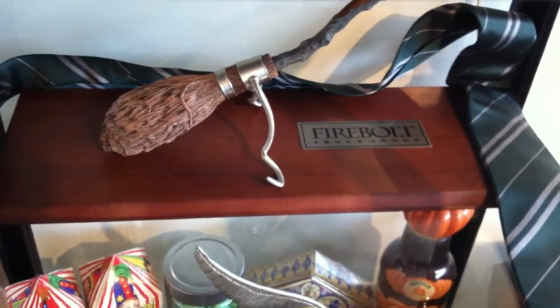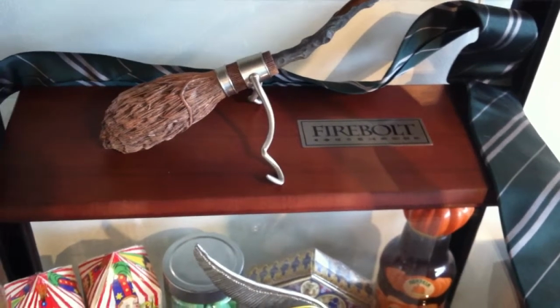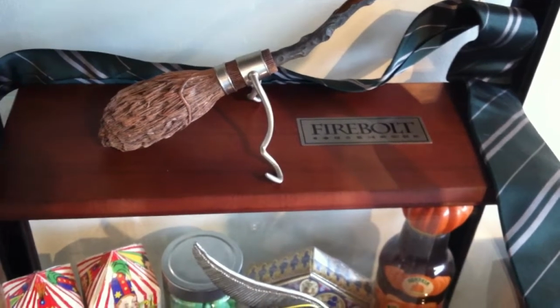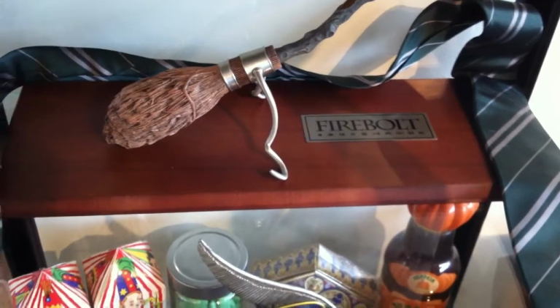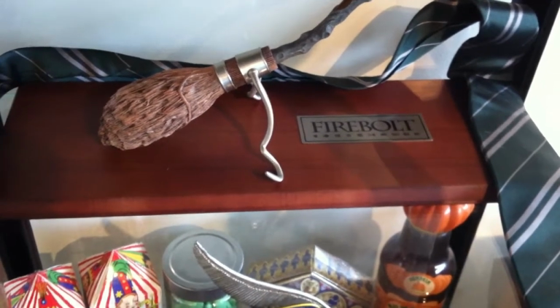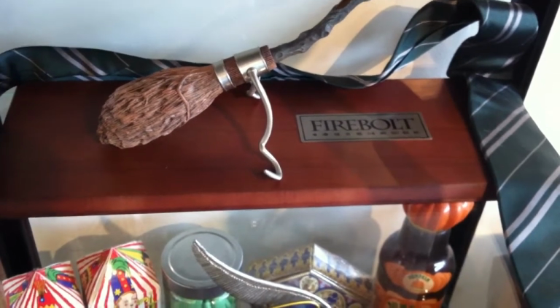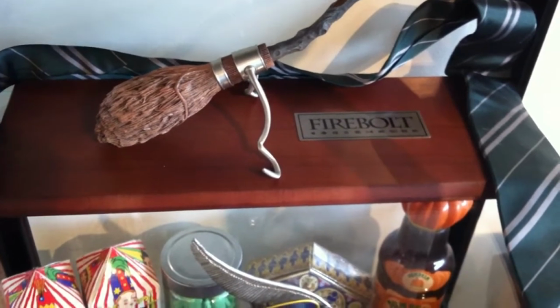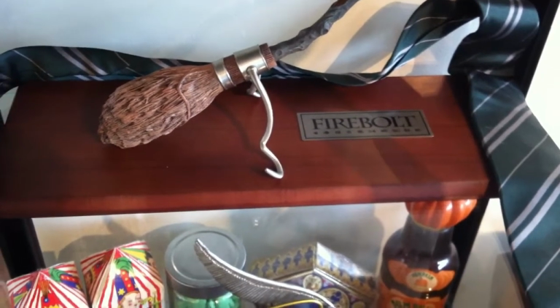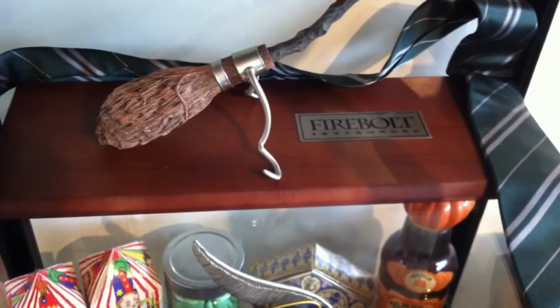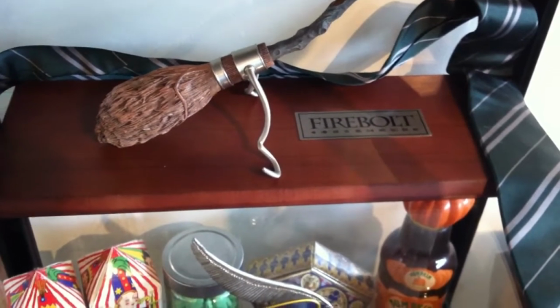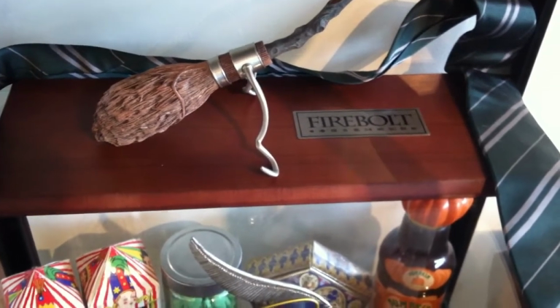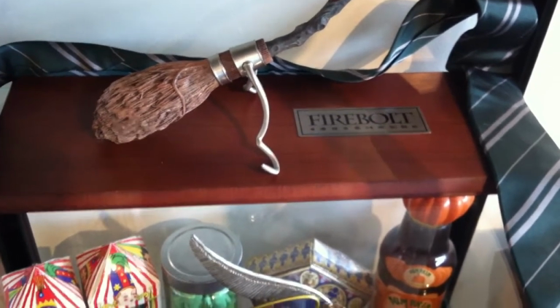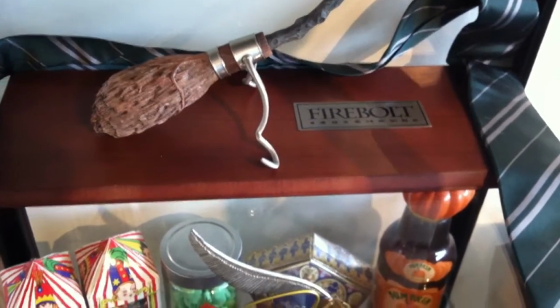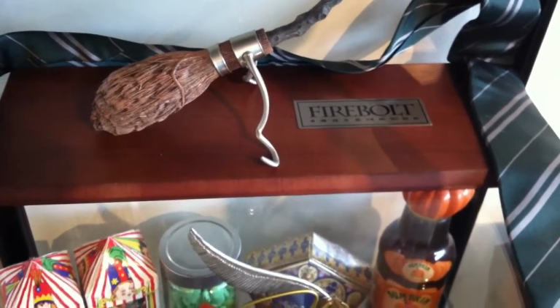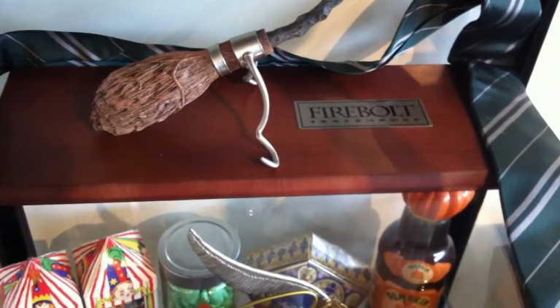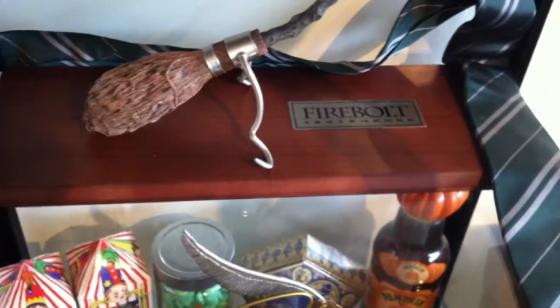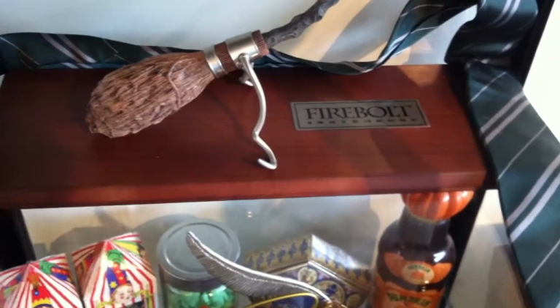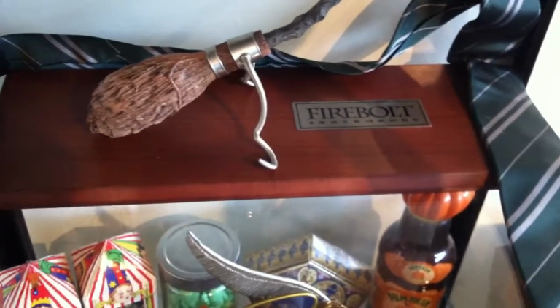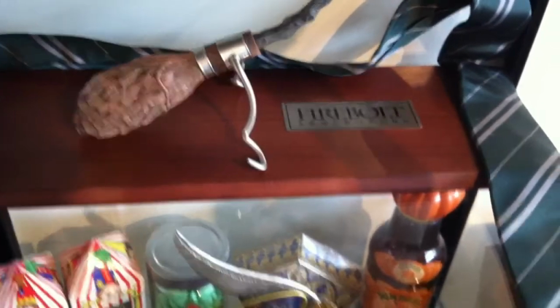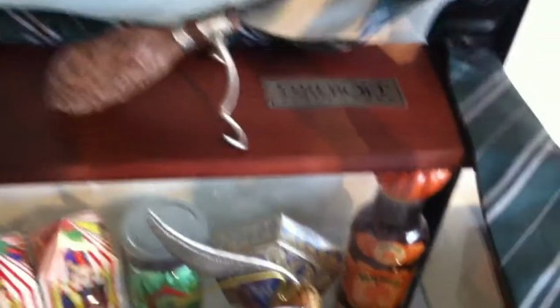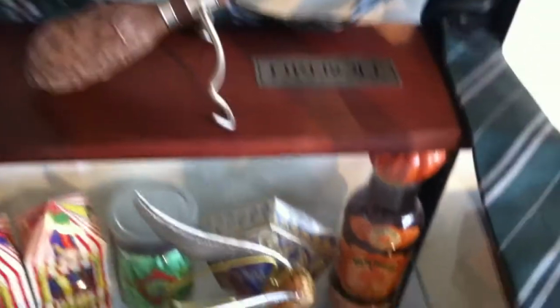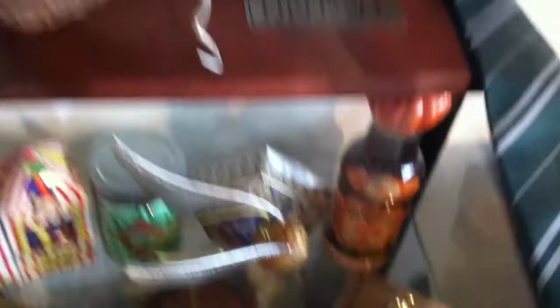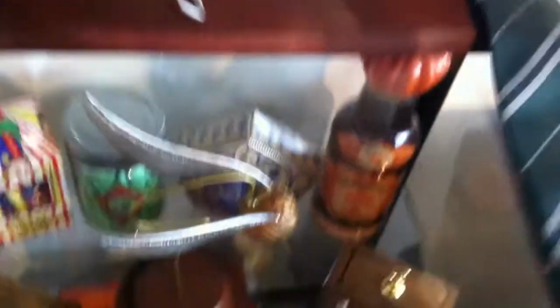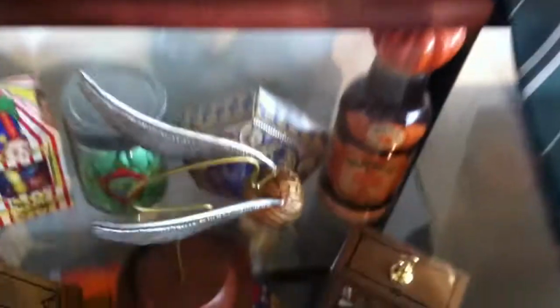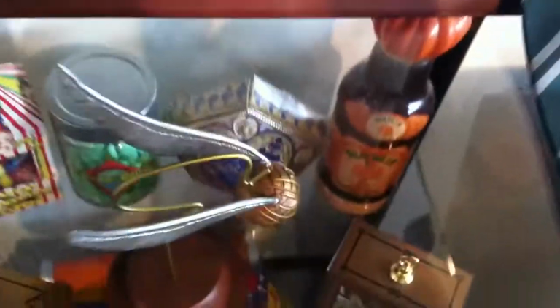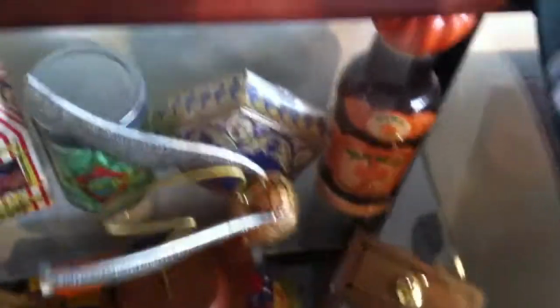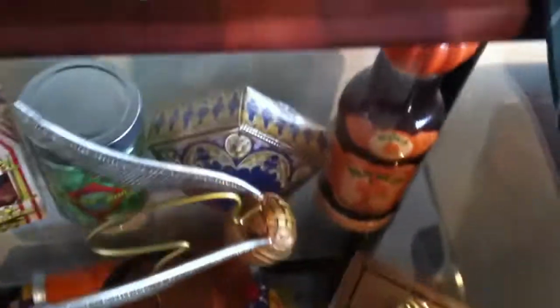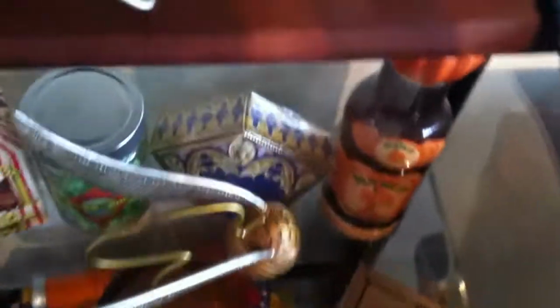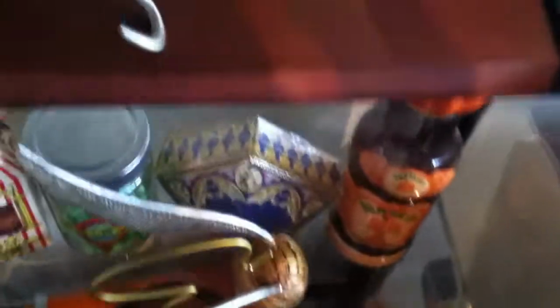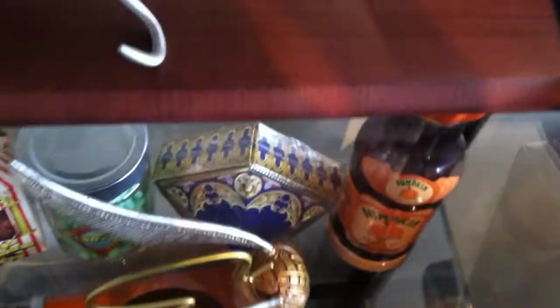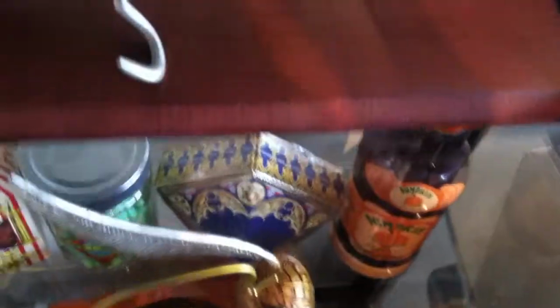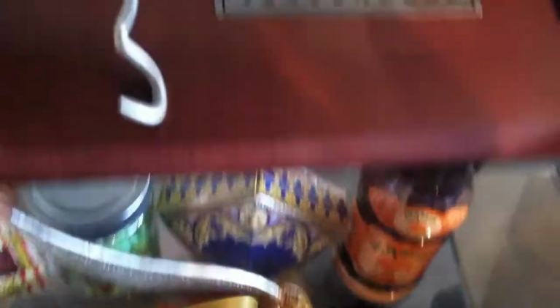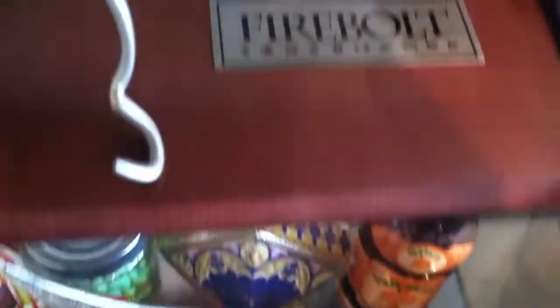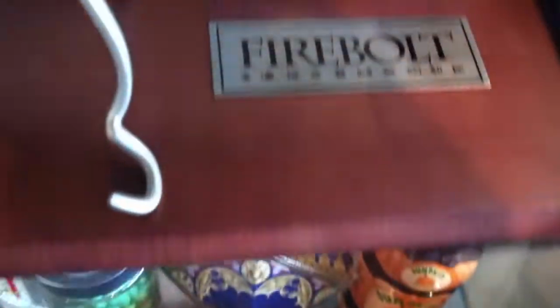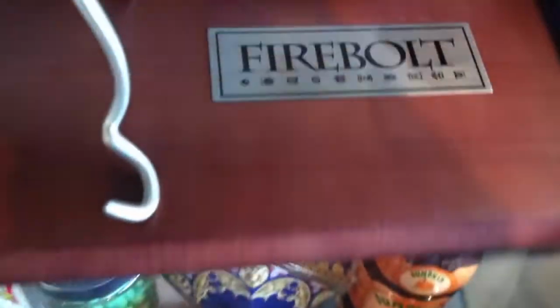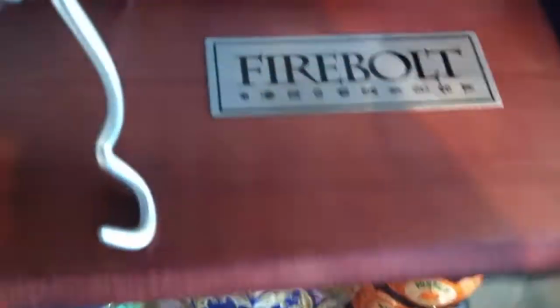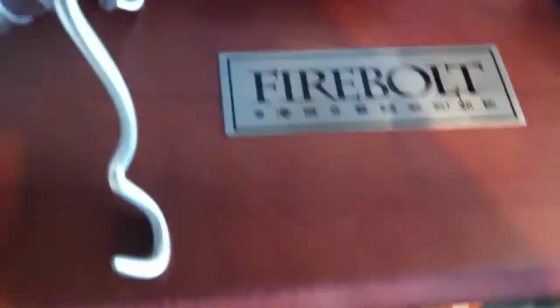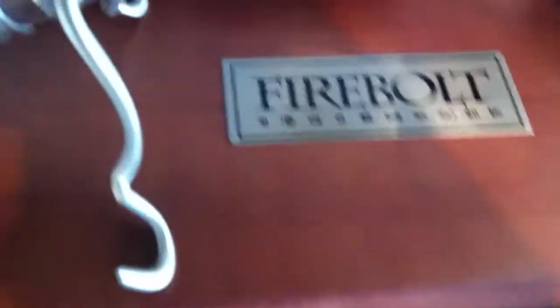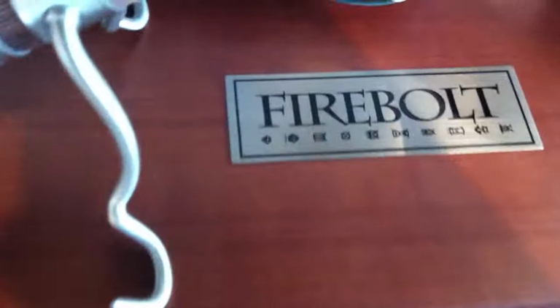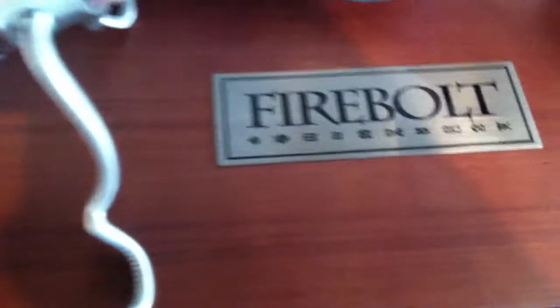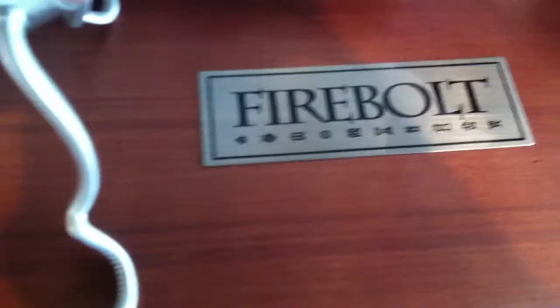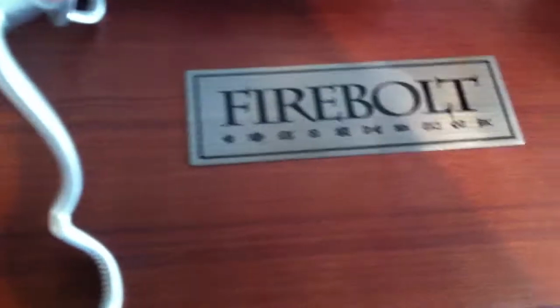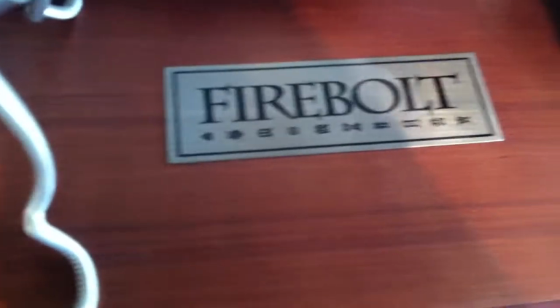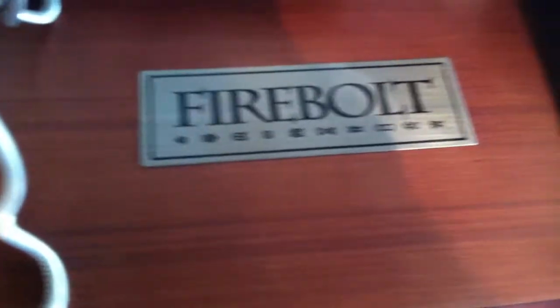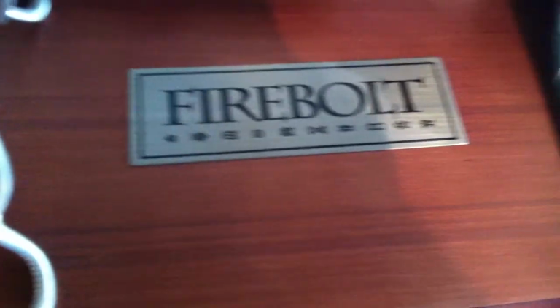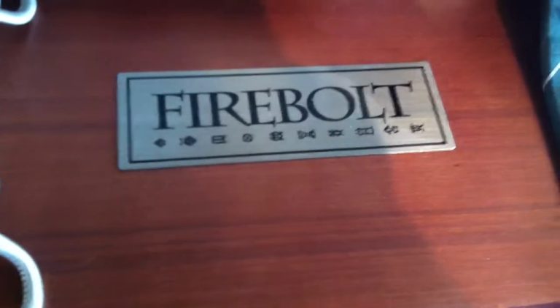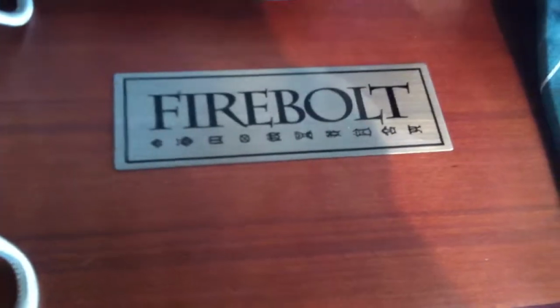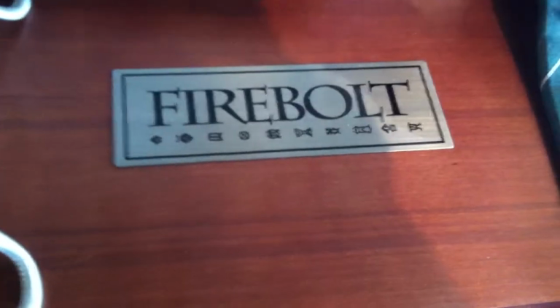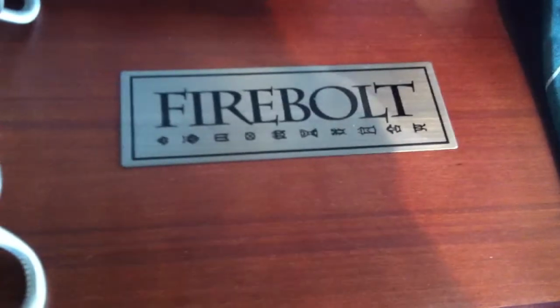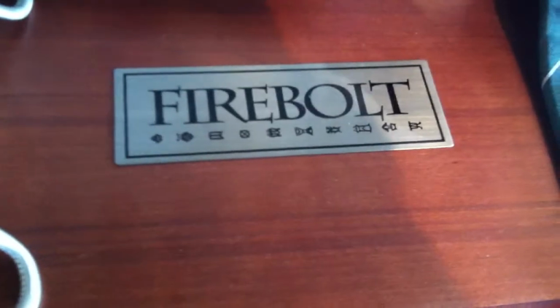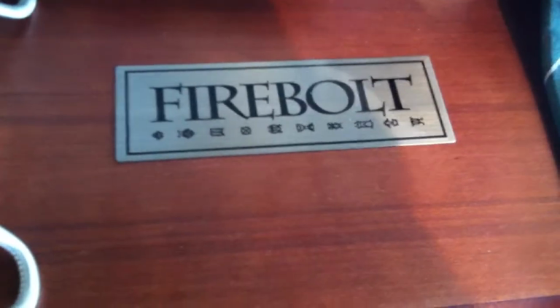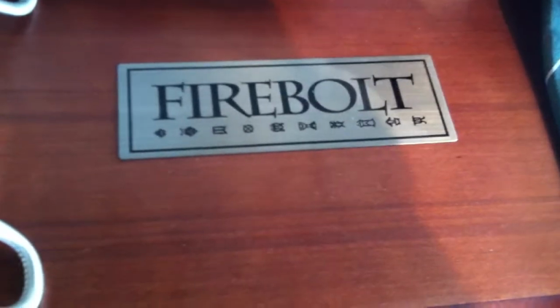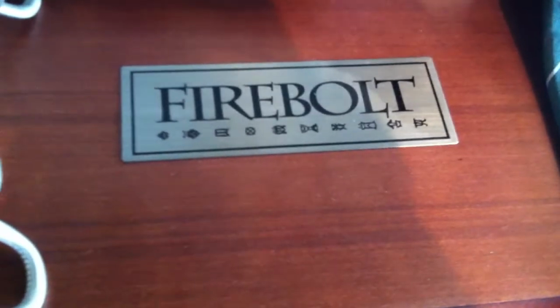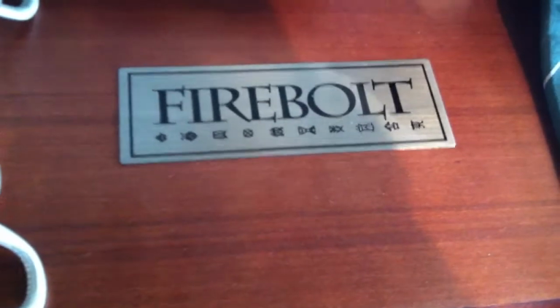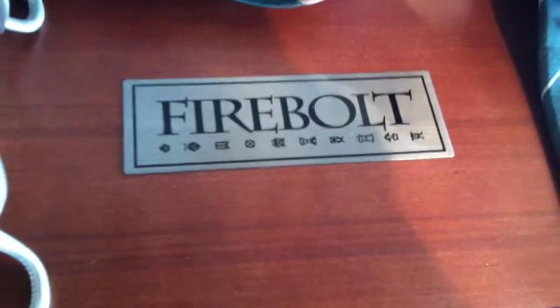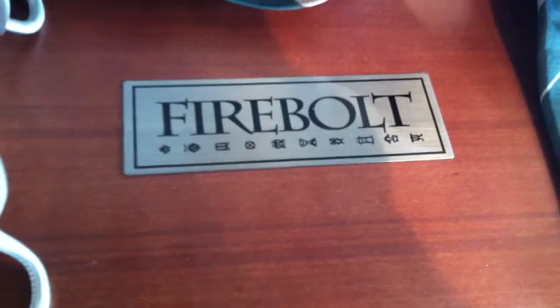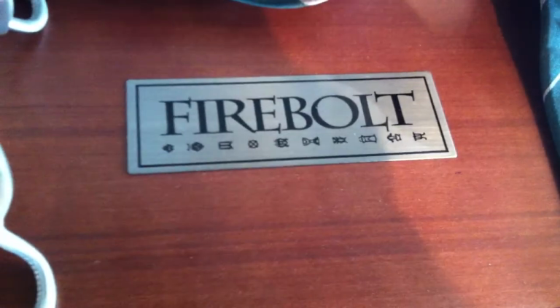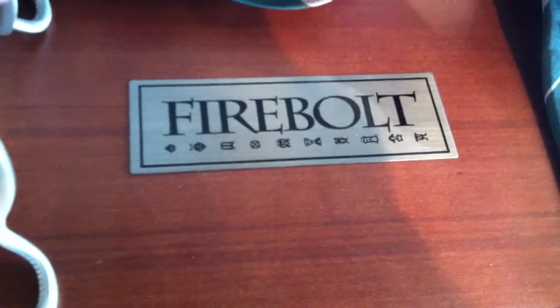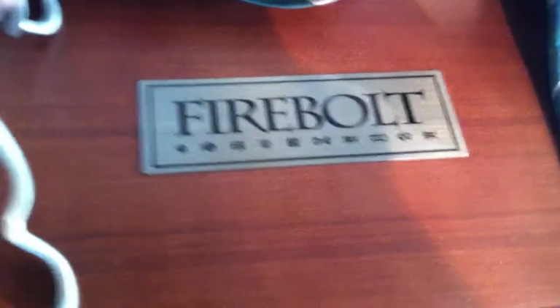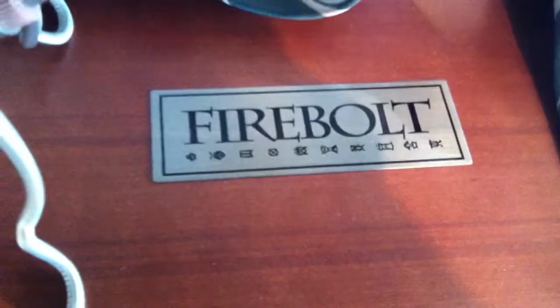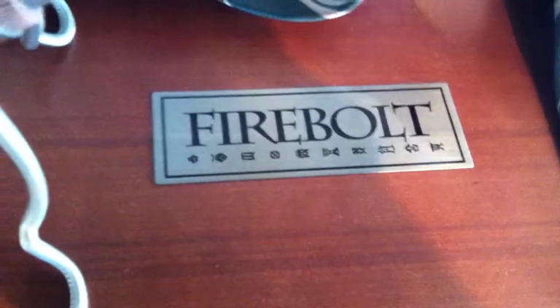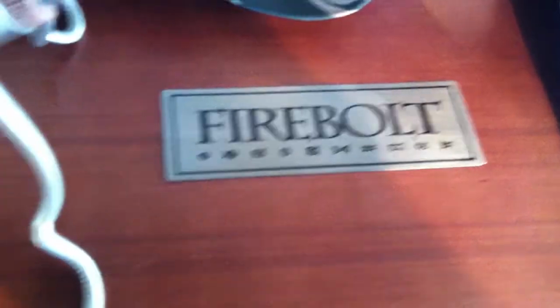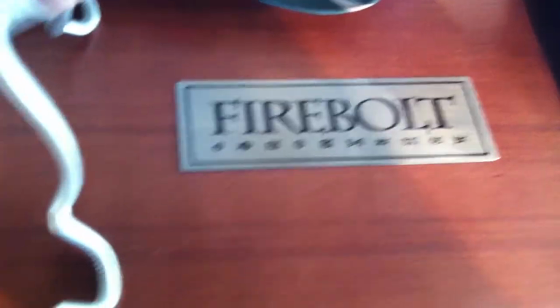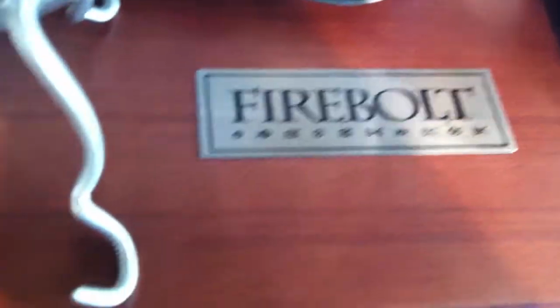Hello there, this is Draco's Brother, and today I'm going to be reviewing the Firebolt Scale model.